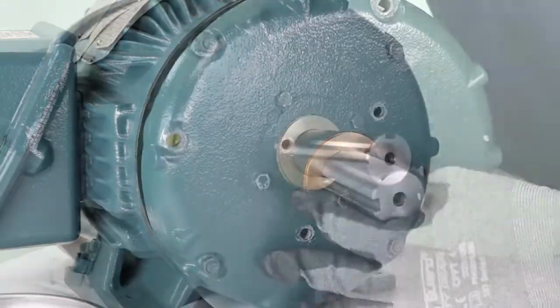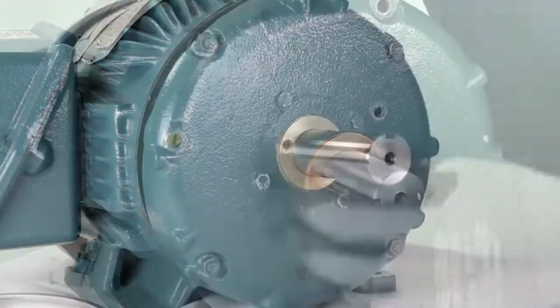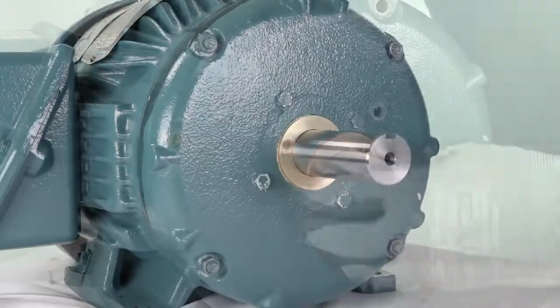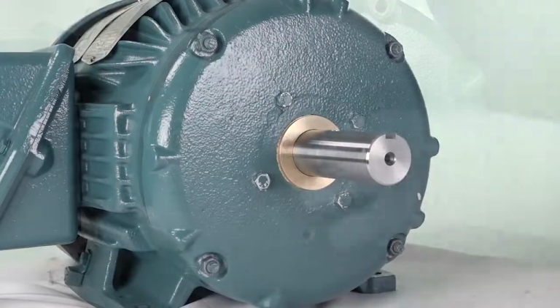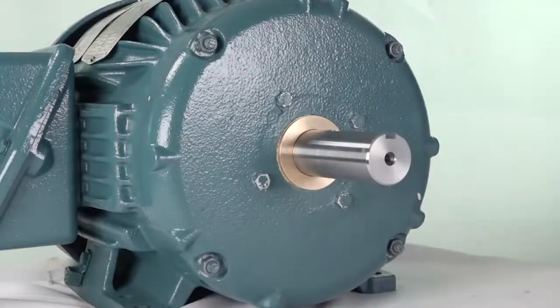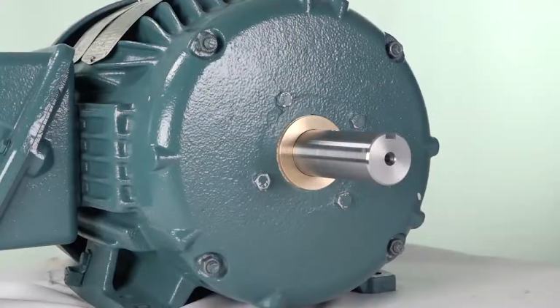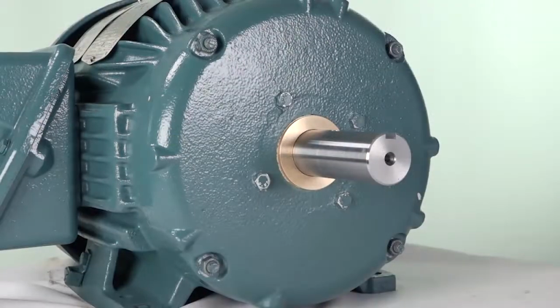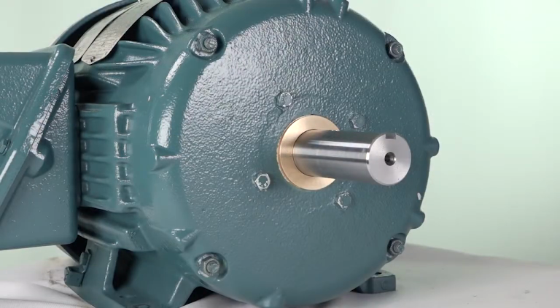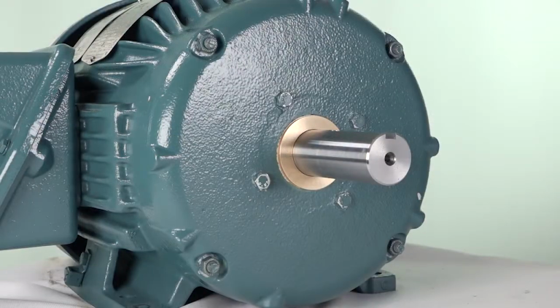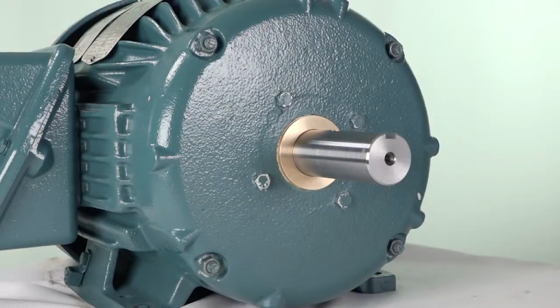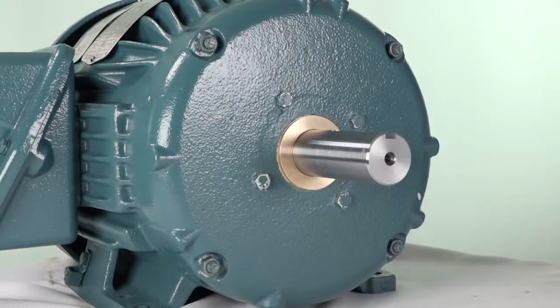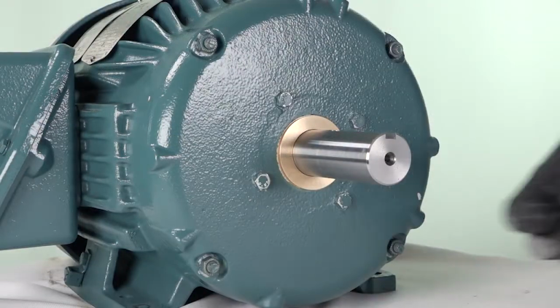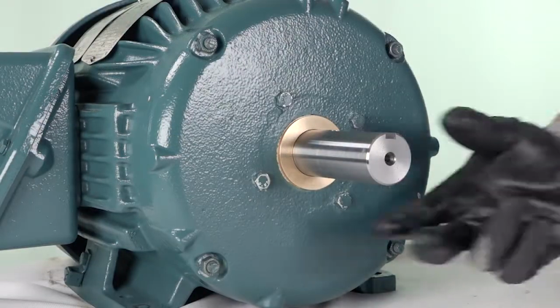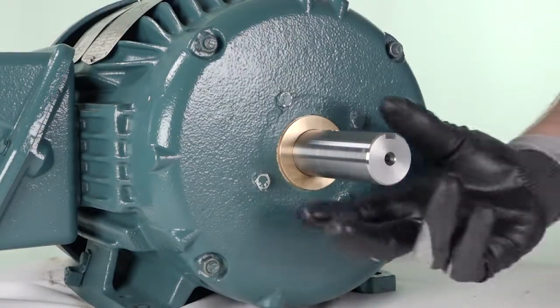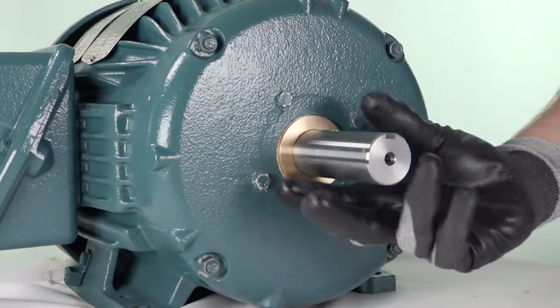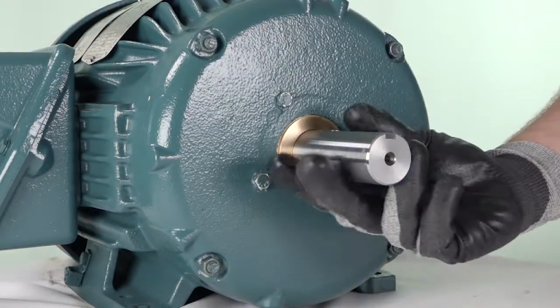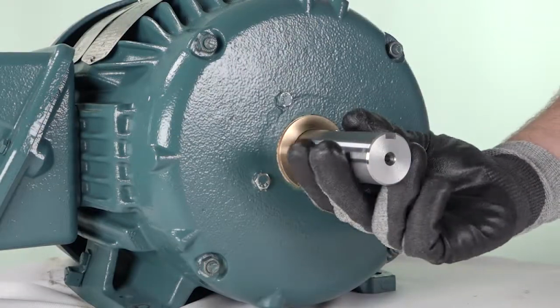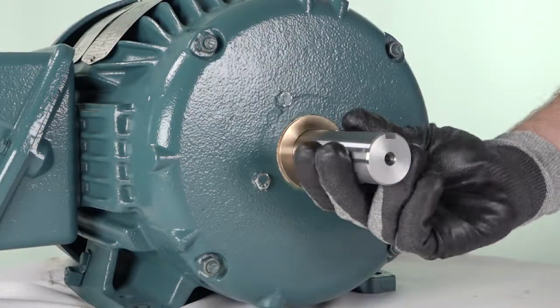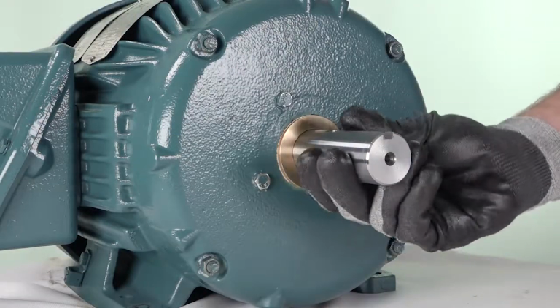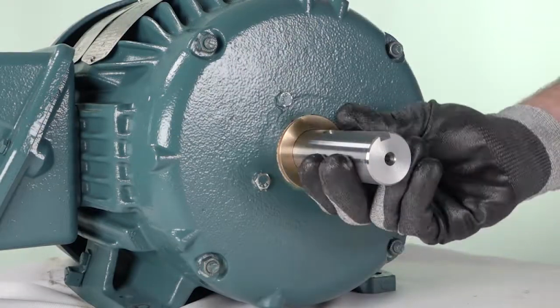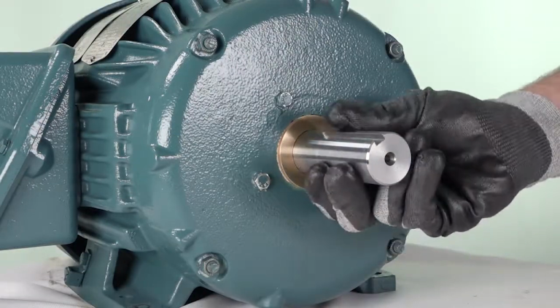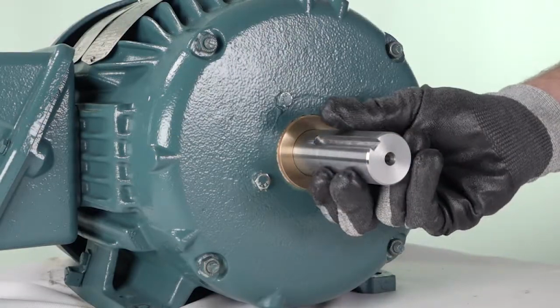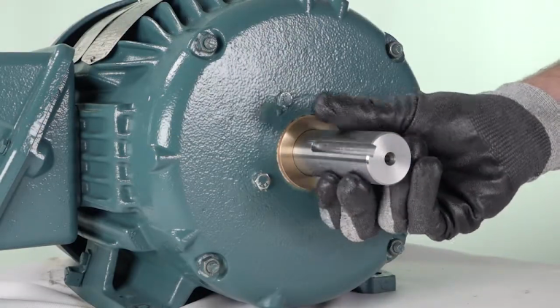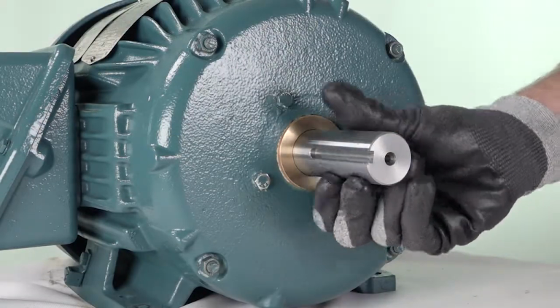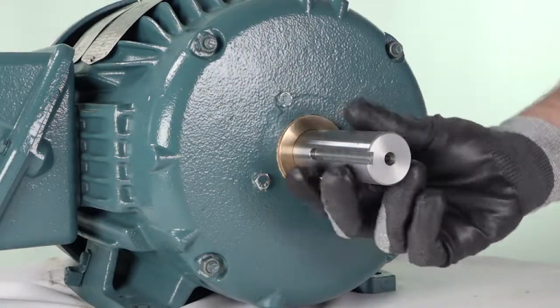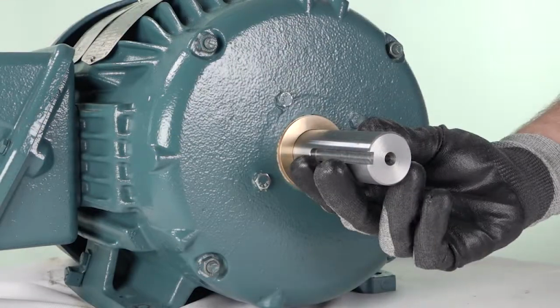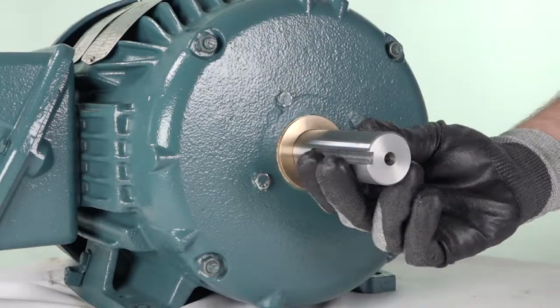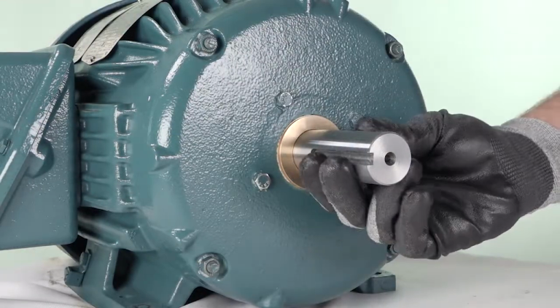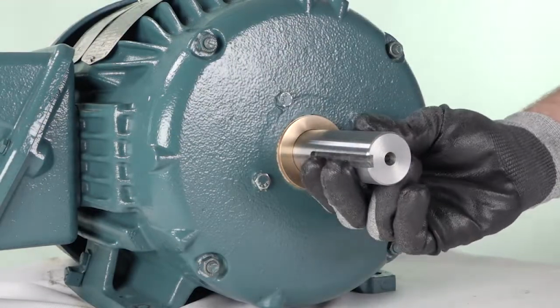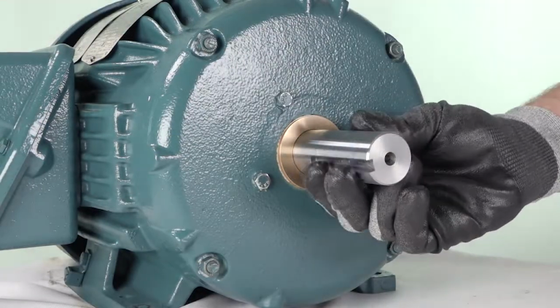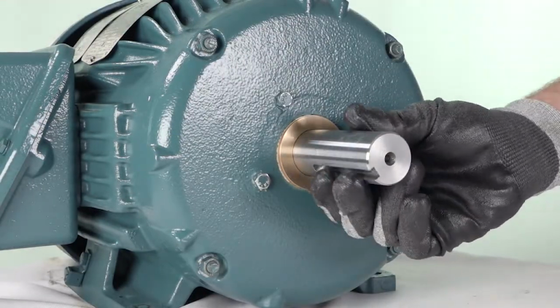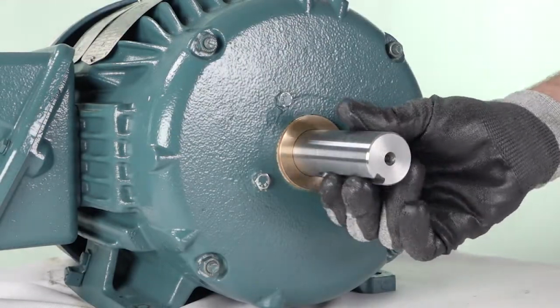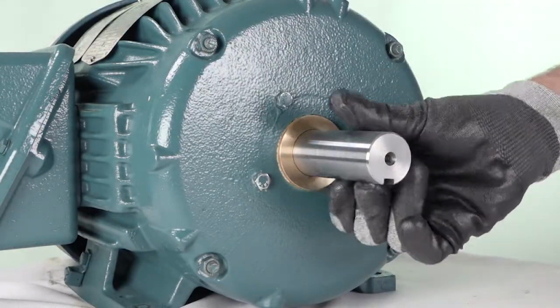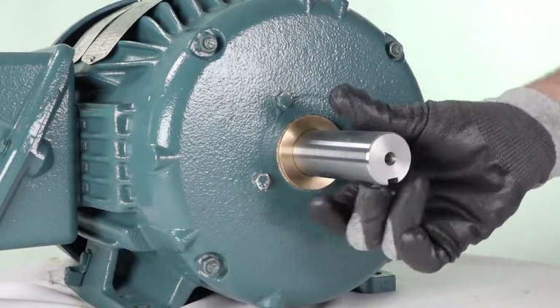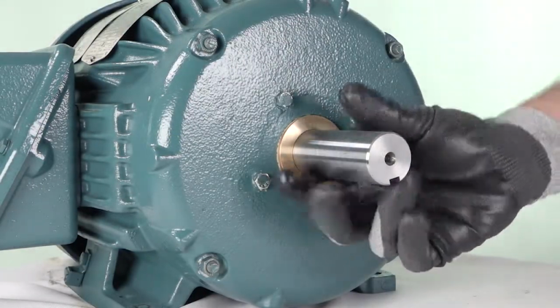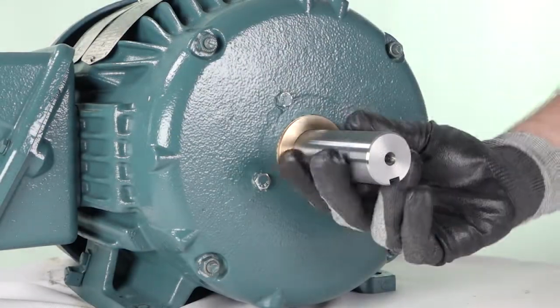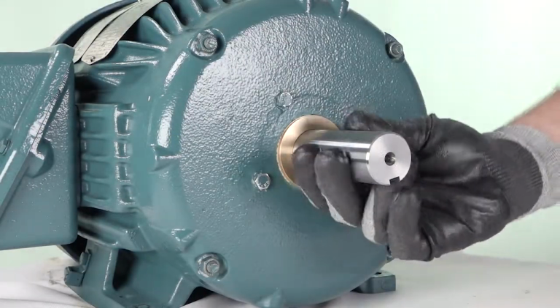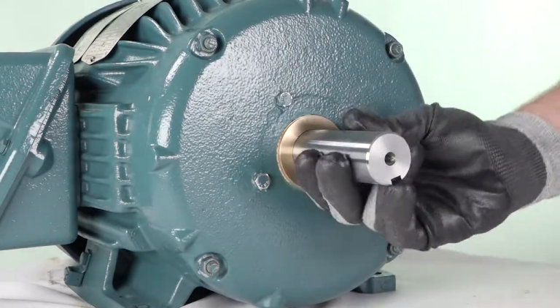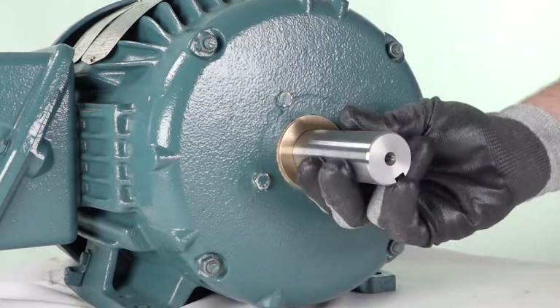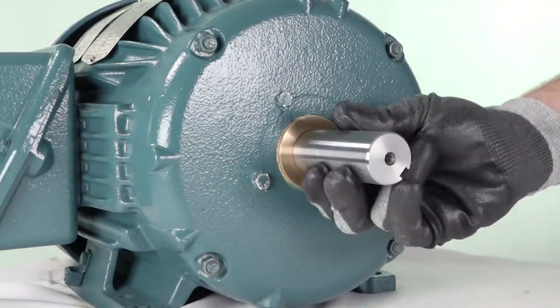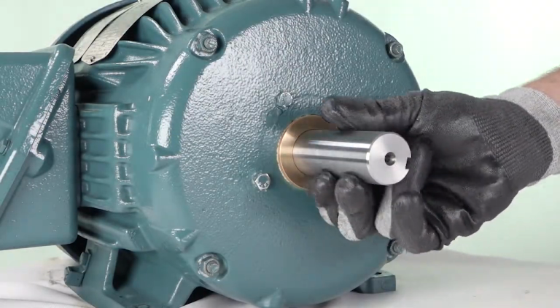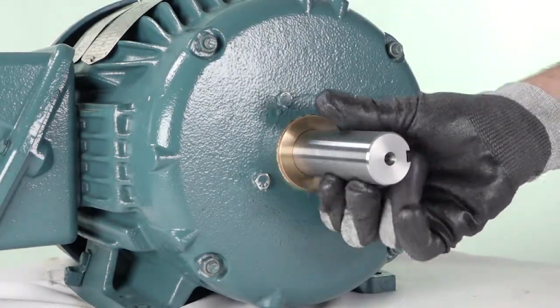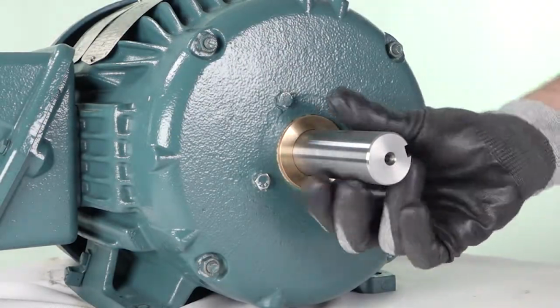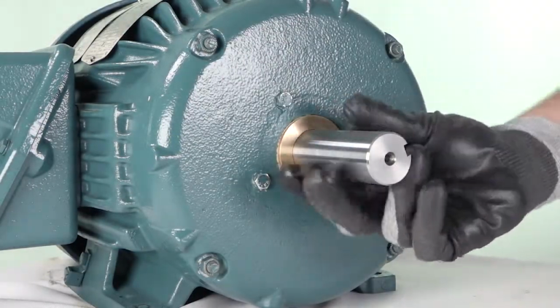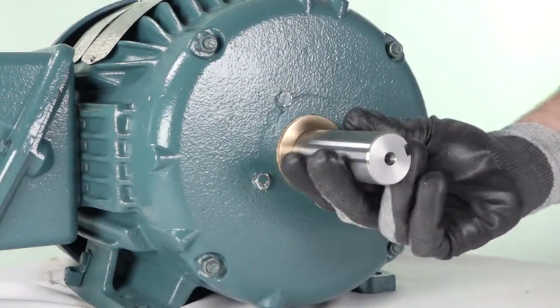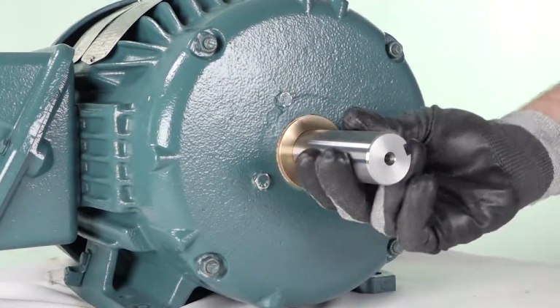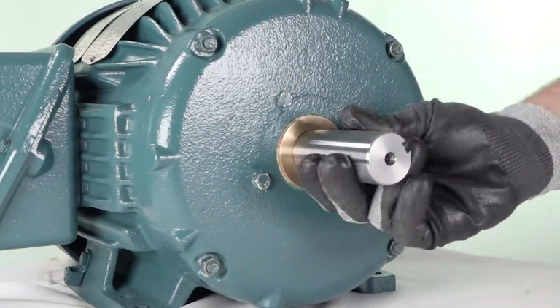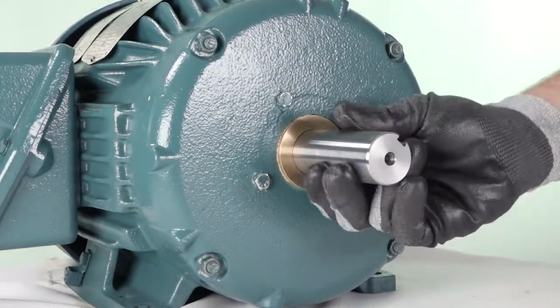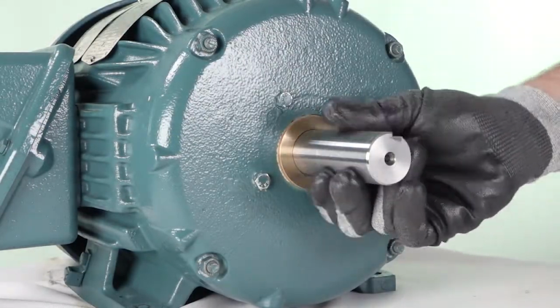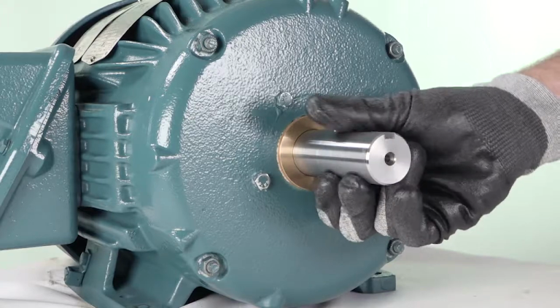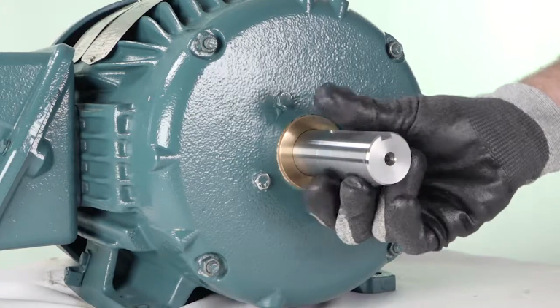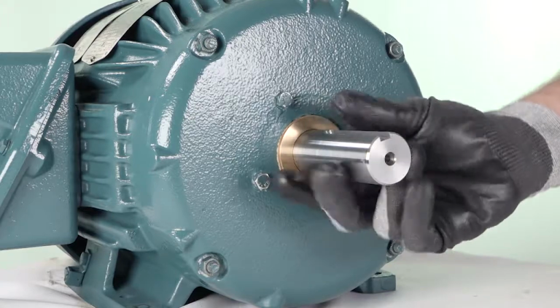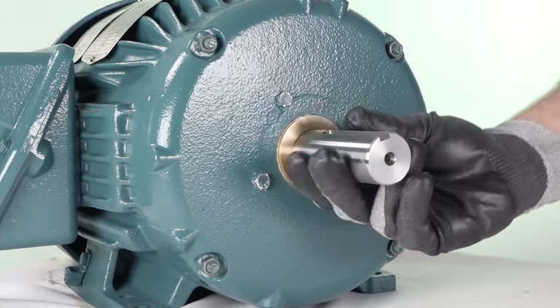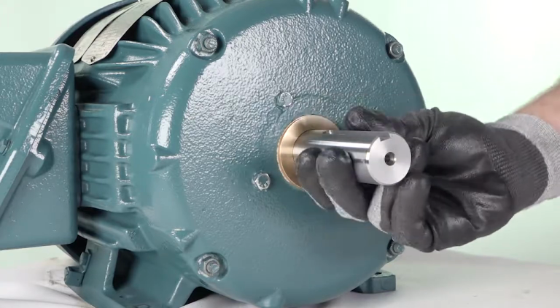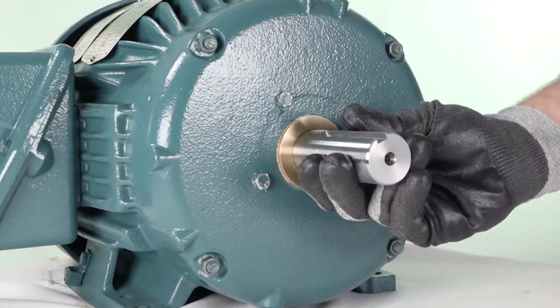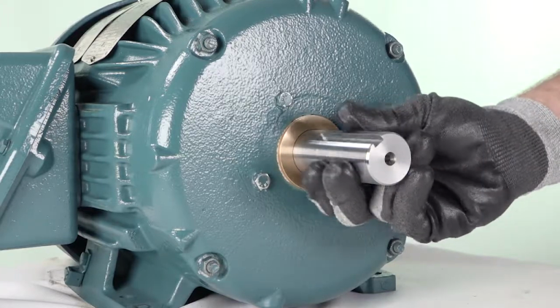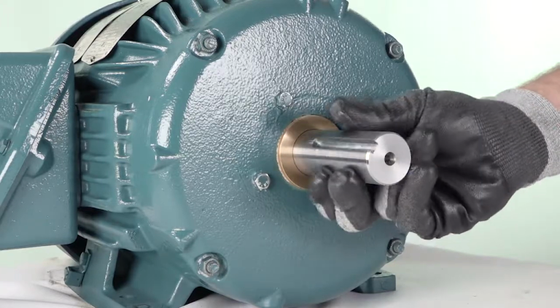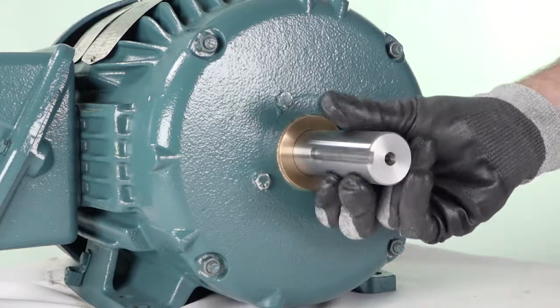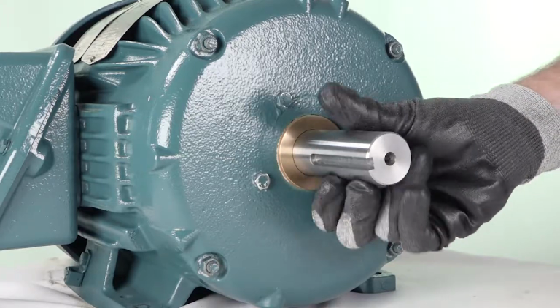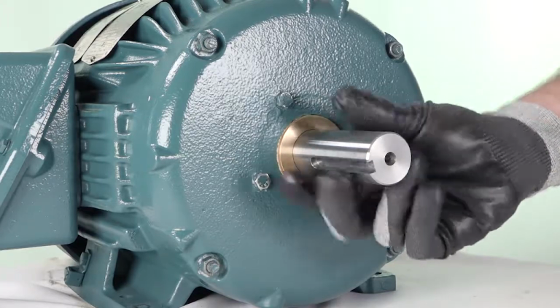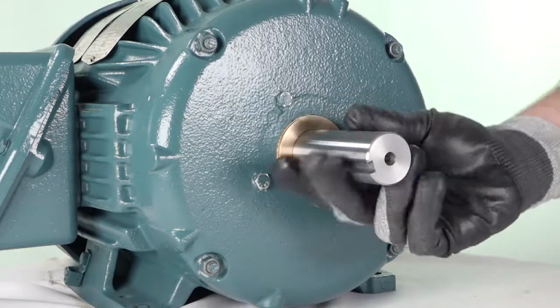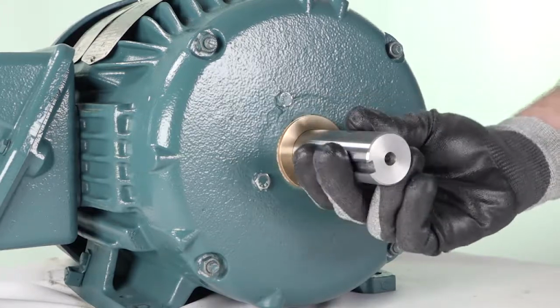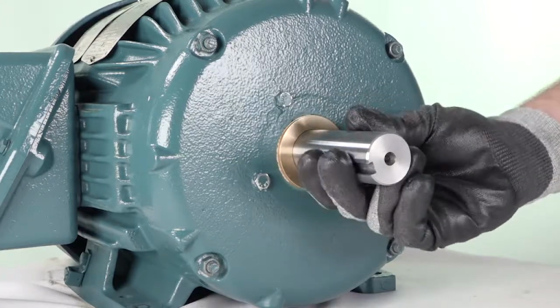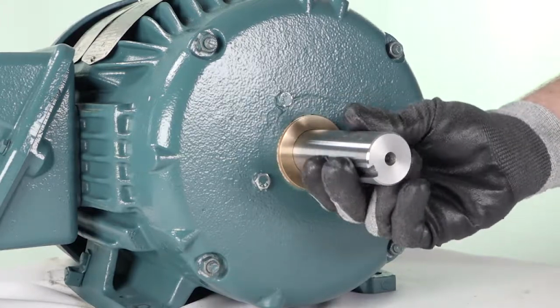Once the equipment is assembled, verify the shaft turns freely and the bearing isolator rotor turns true with the stator.